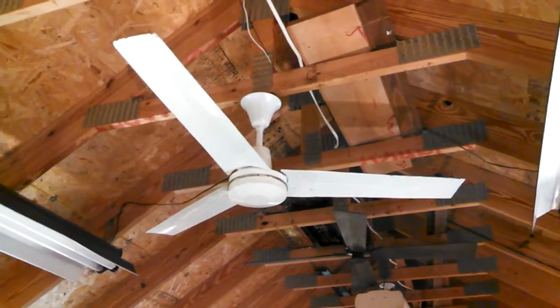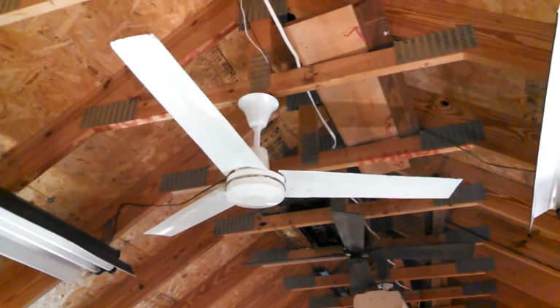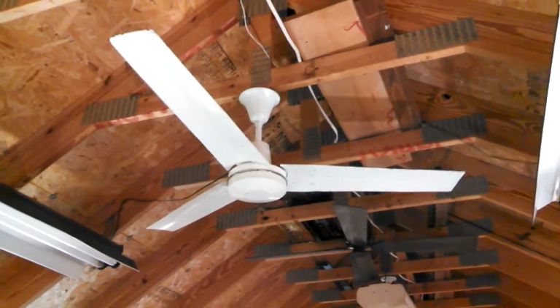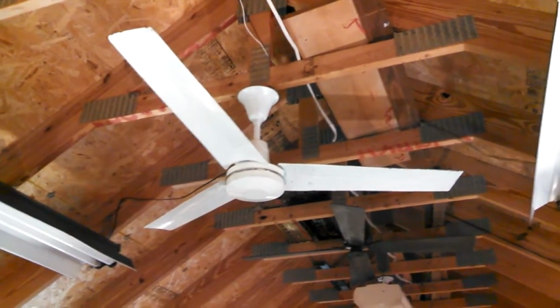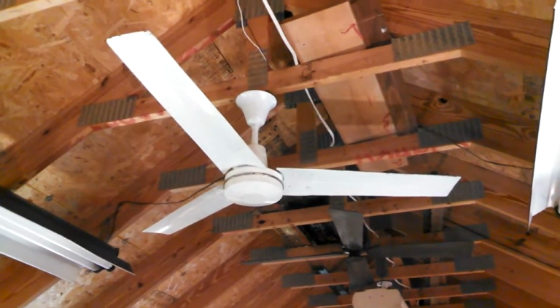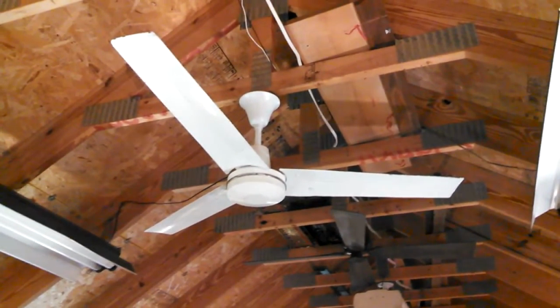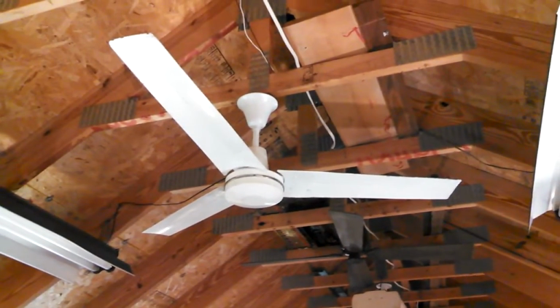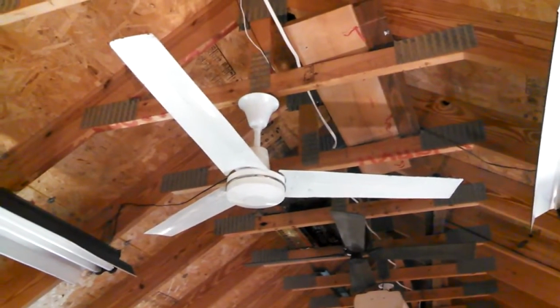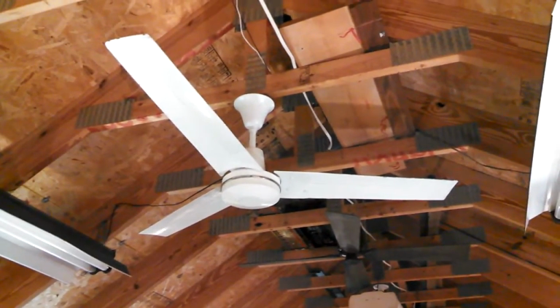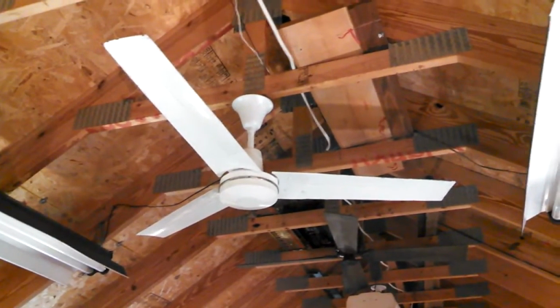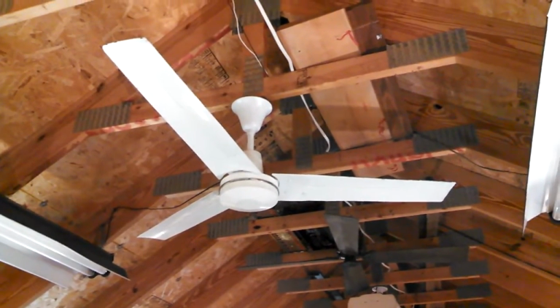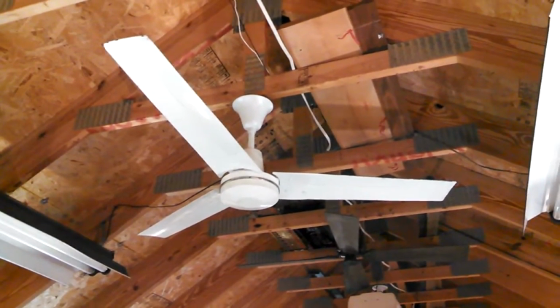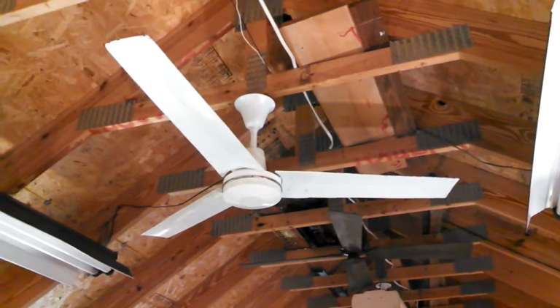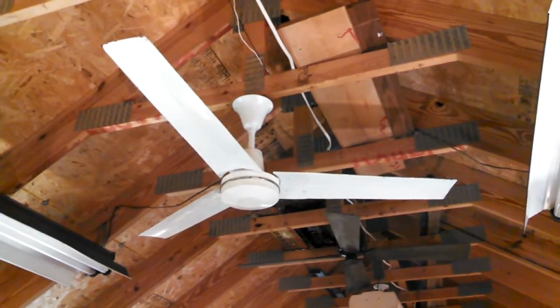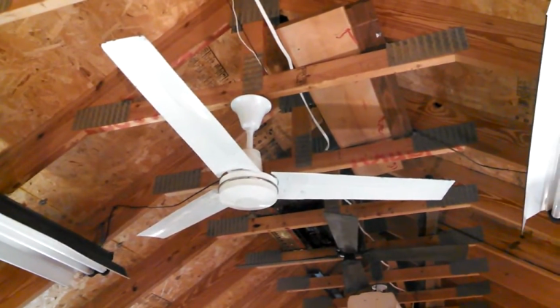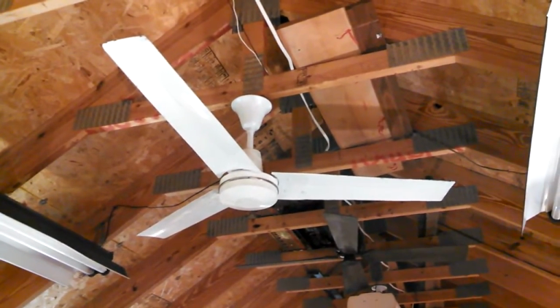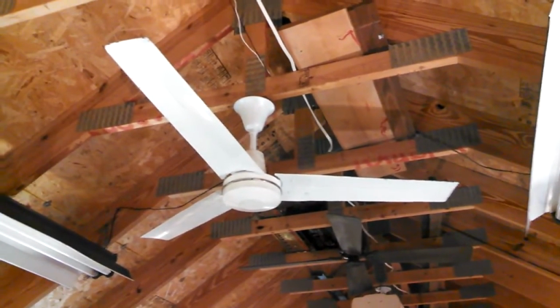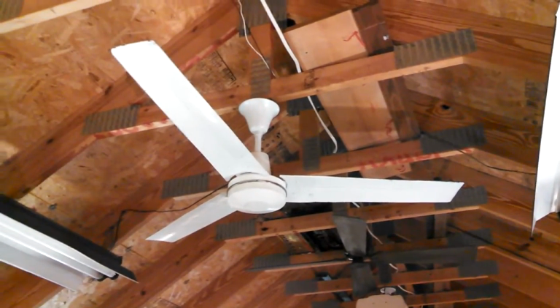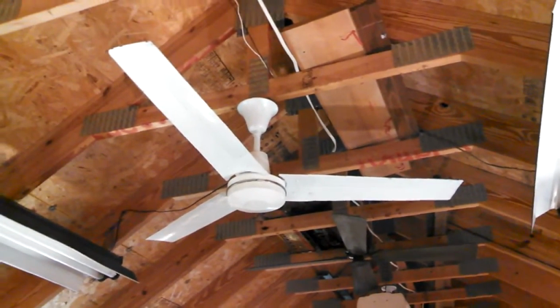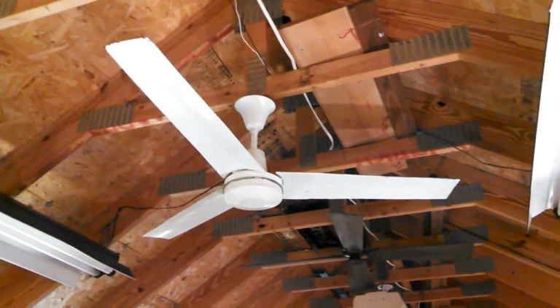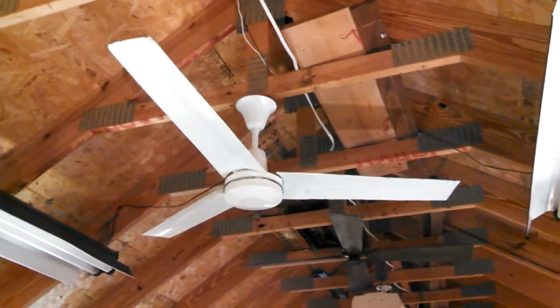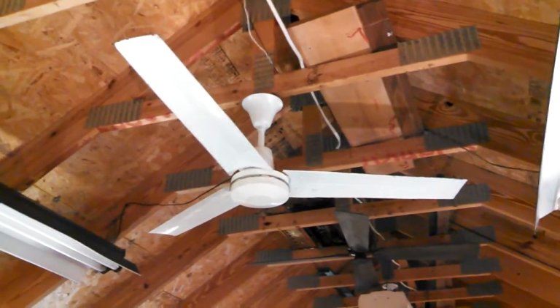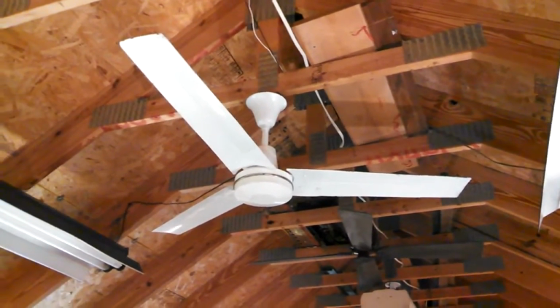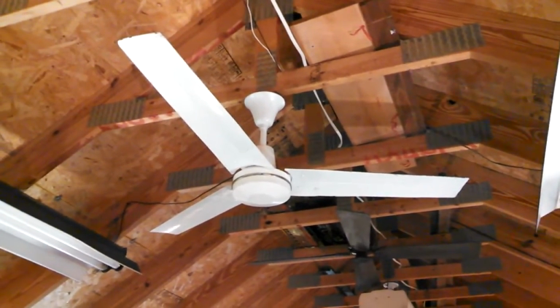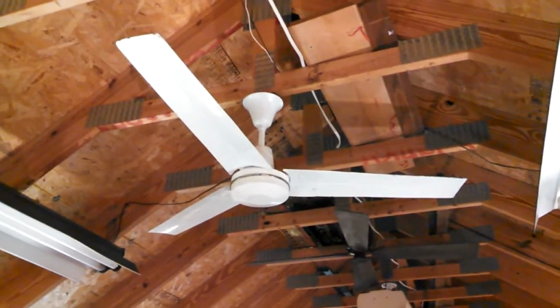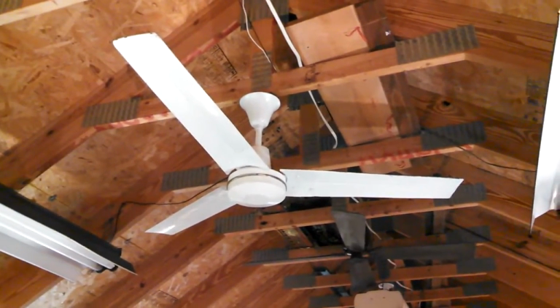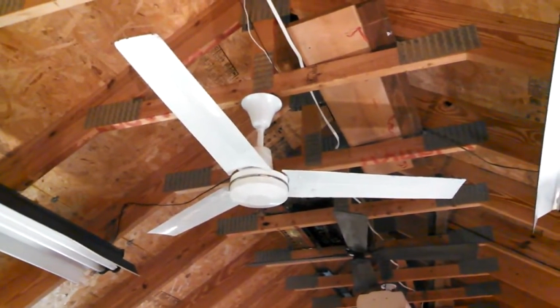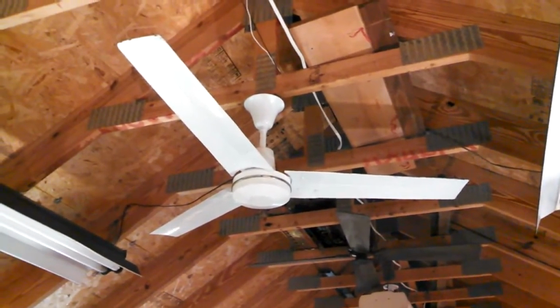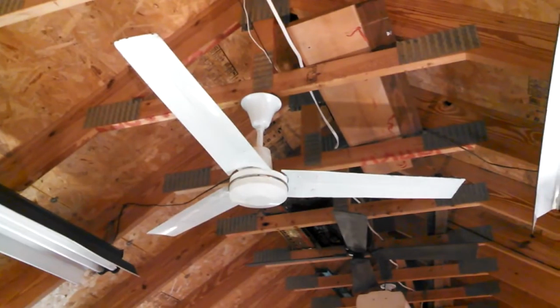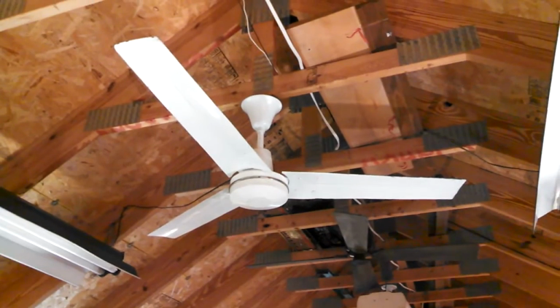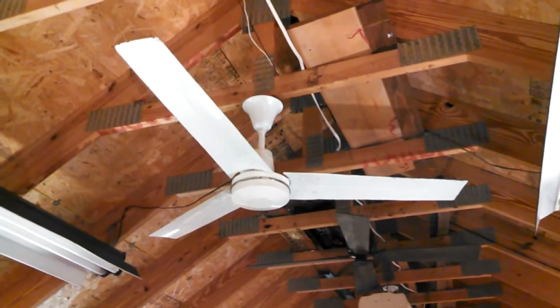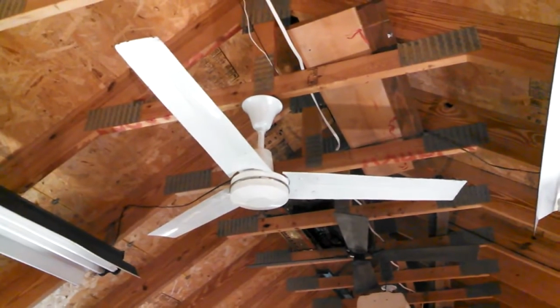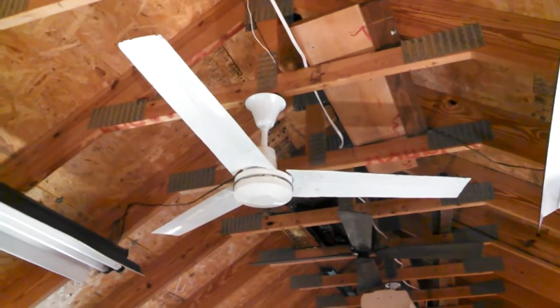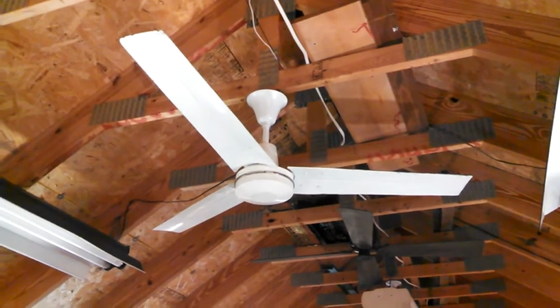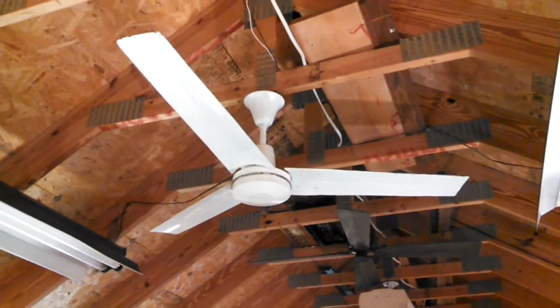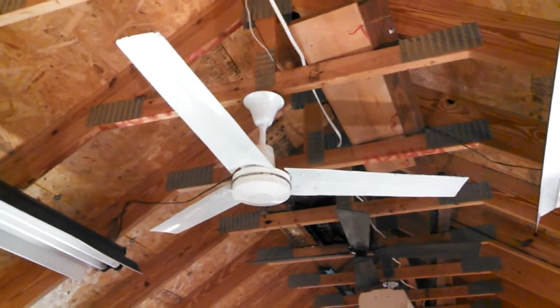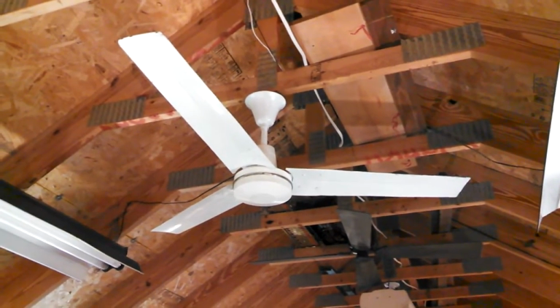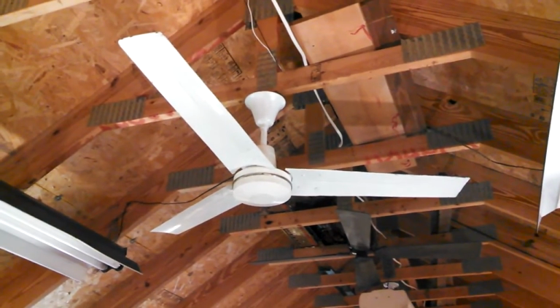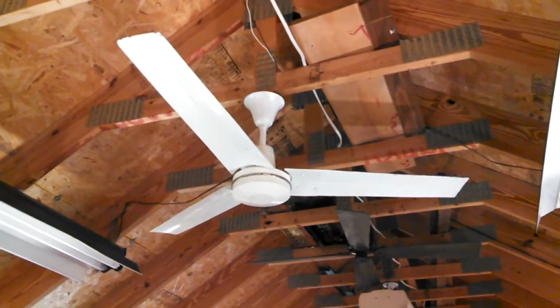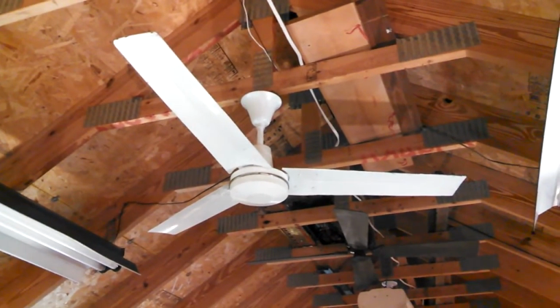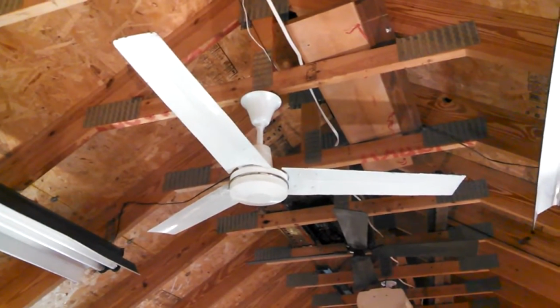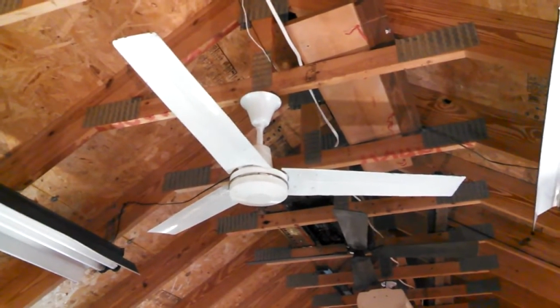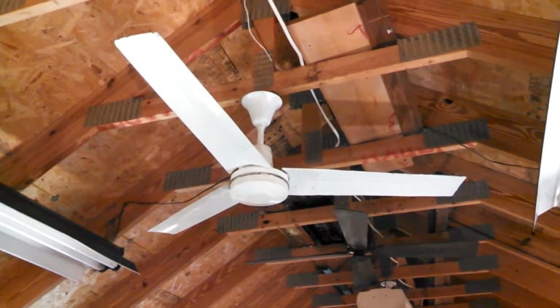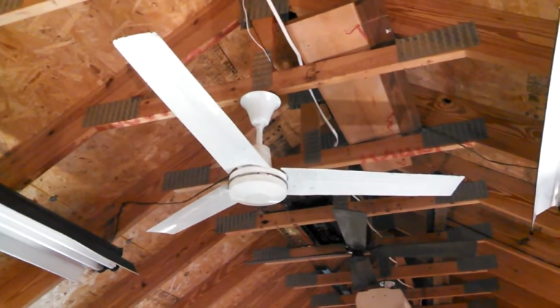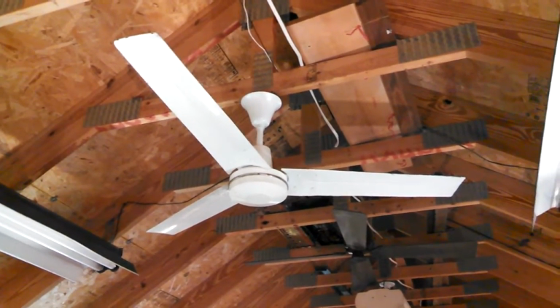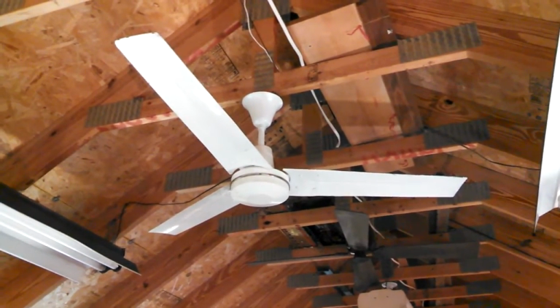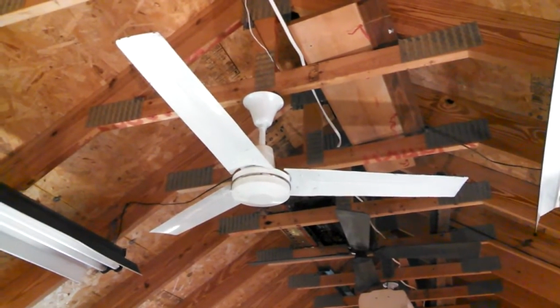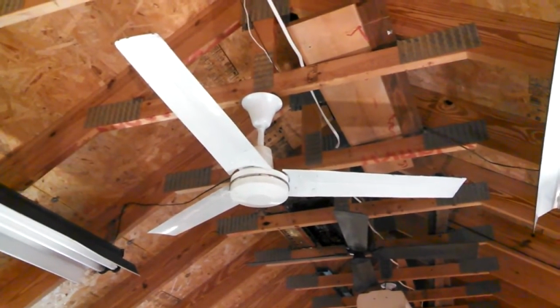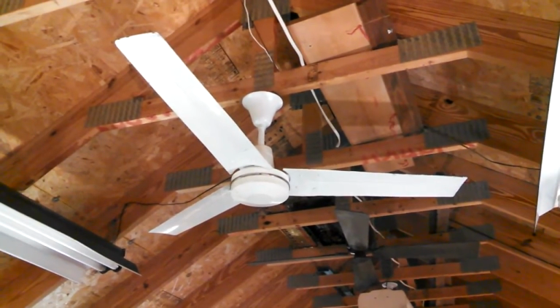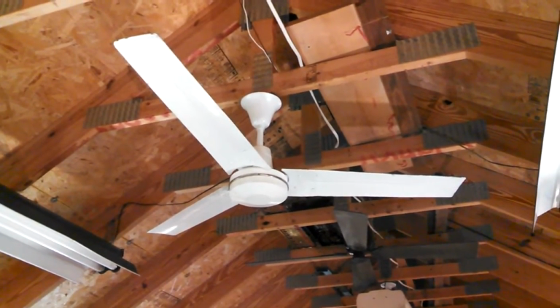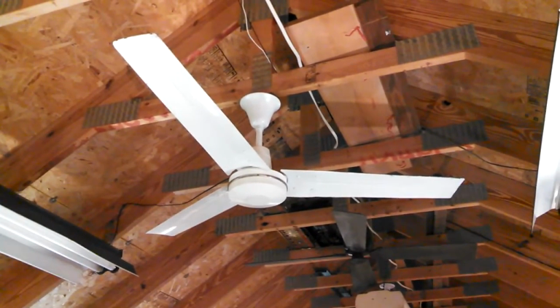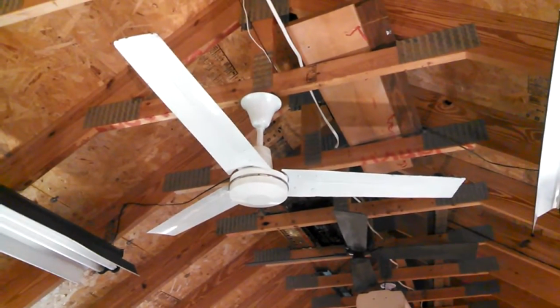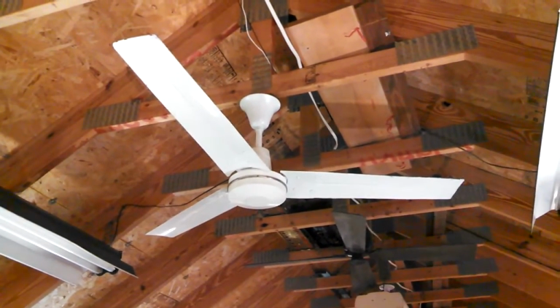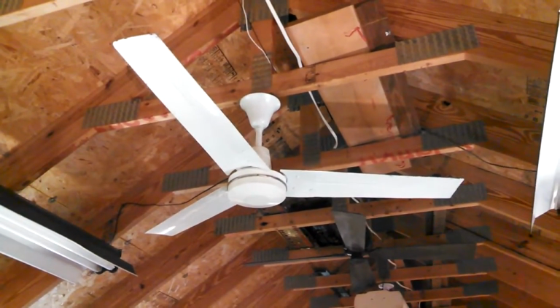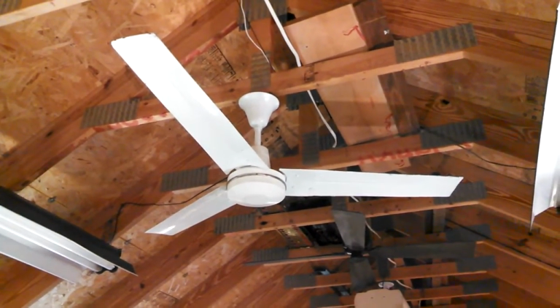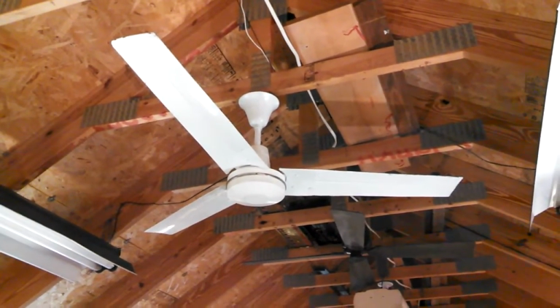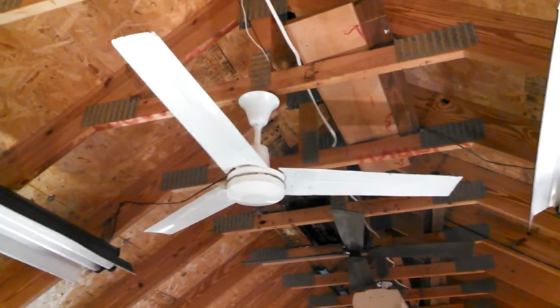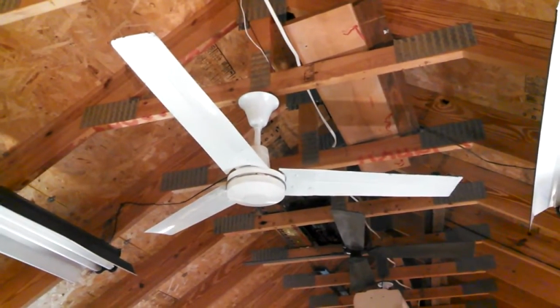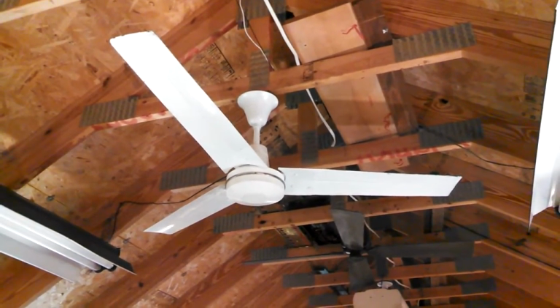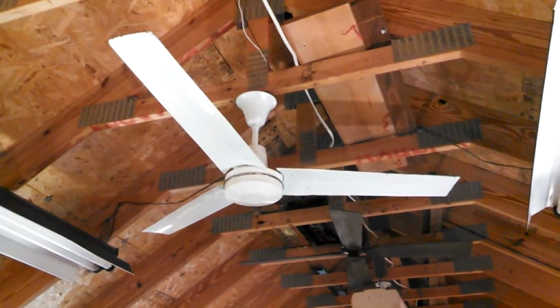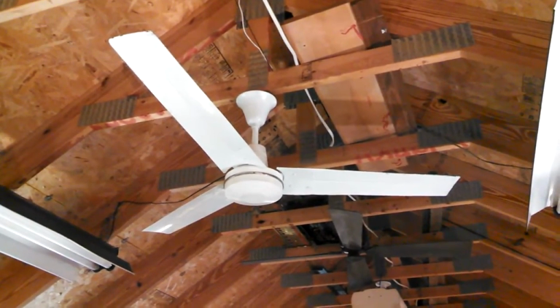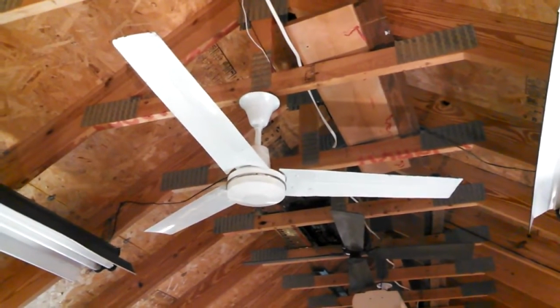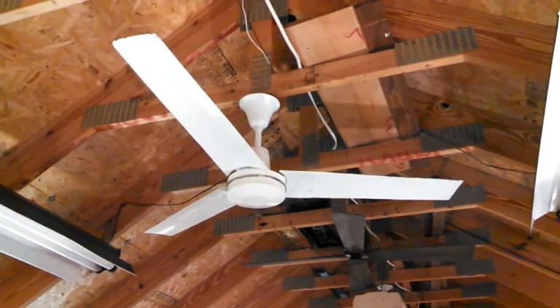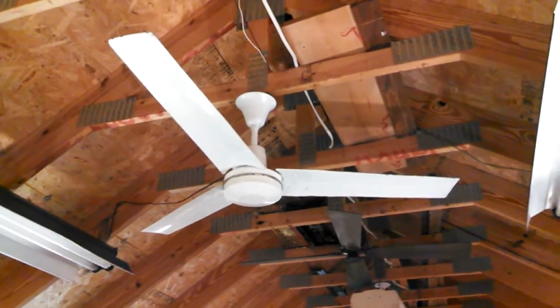The blades are steel, unlike the other one that had aluminum blades, and they were kind of mangled — you might be able to see — and I straightened them out.